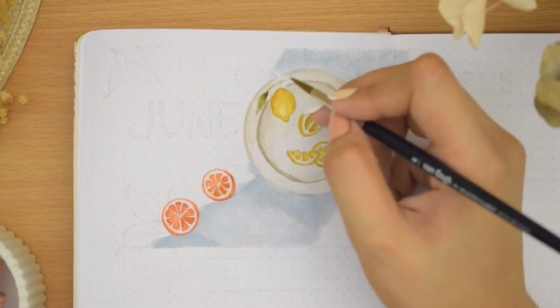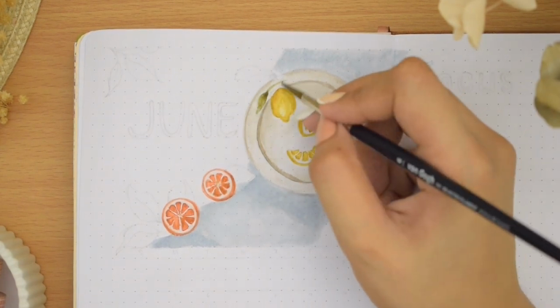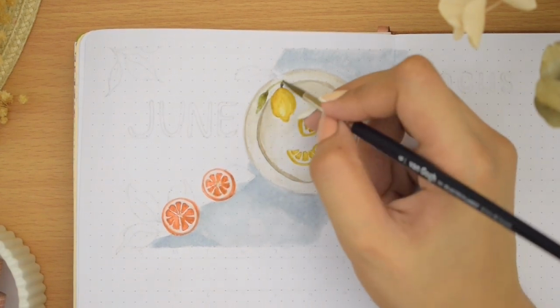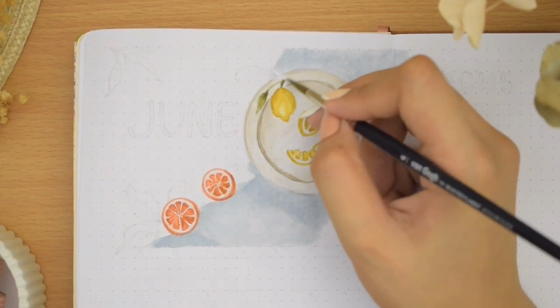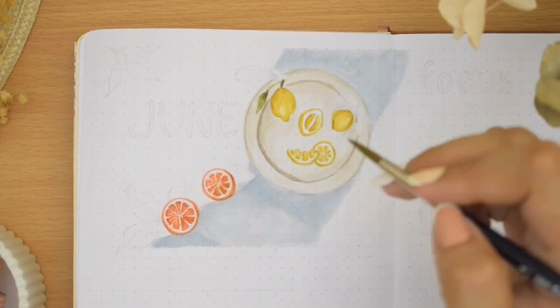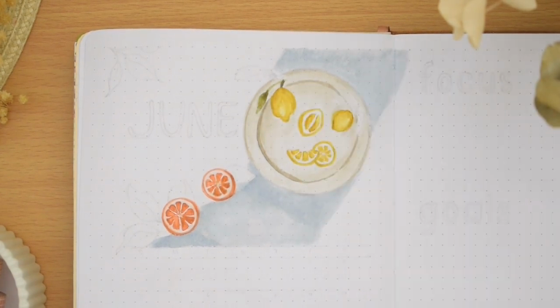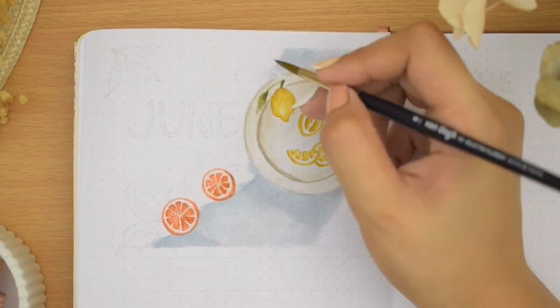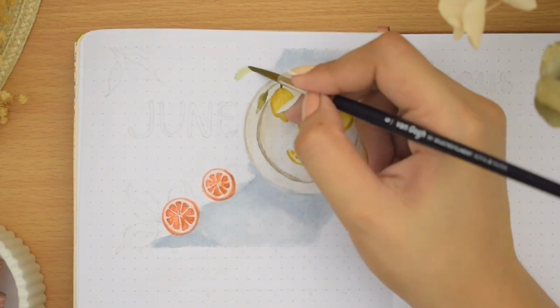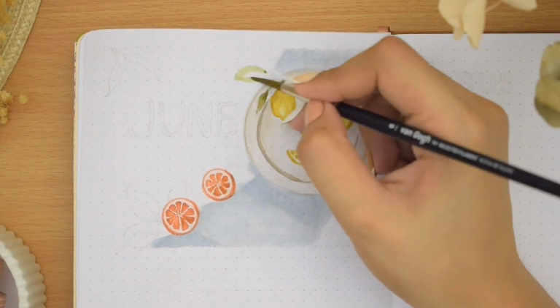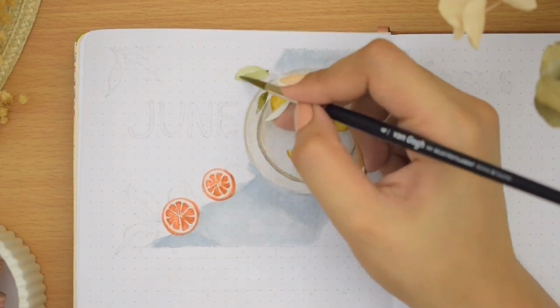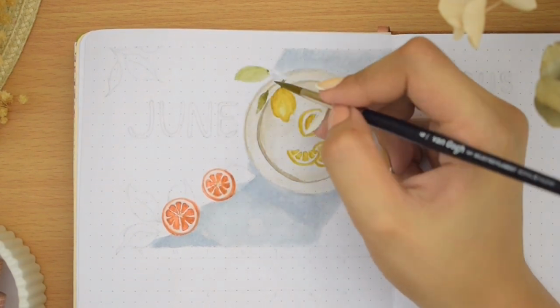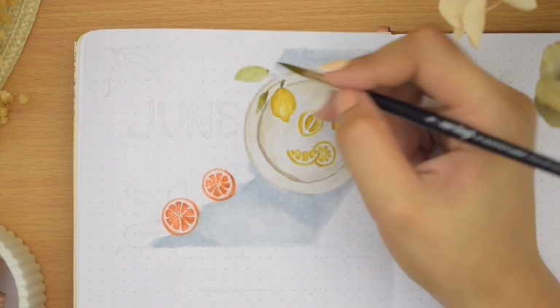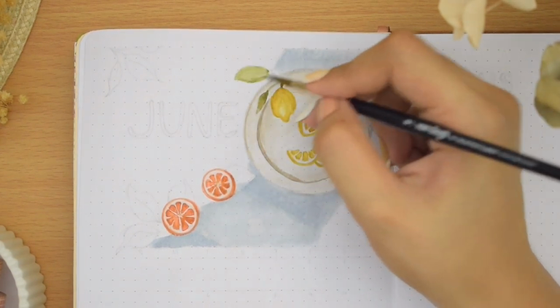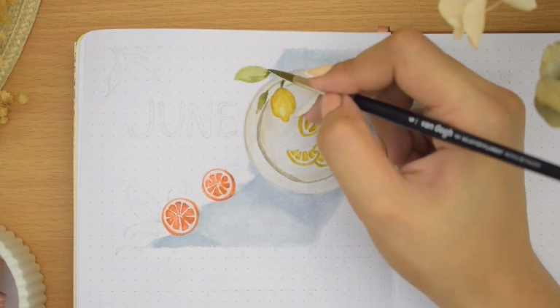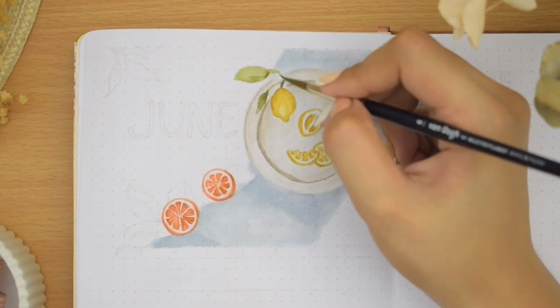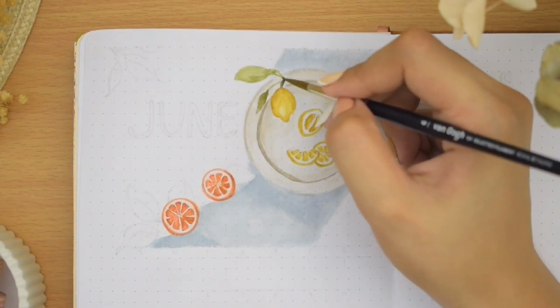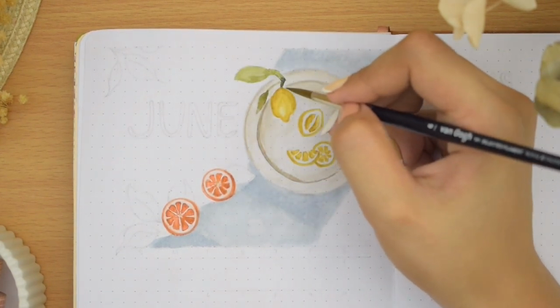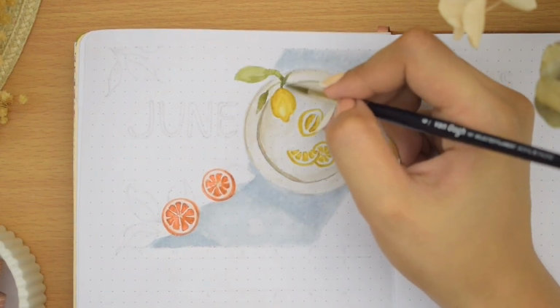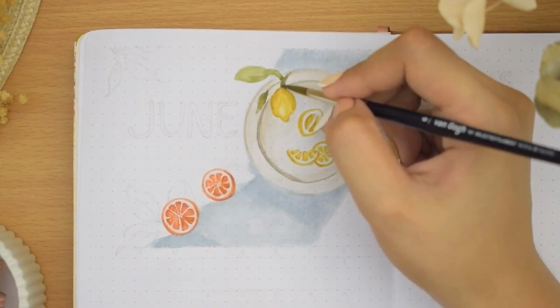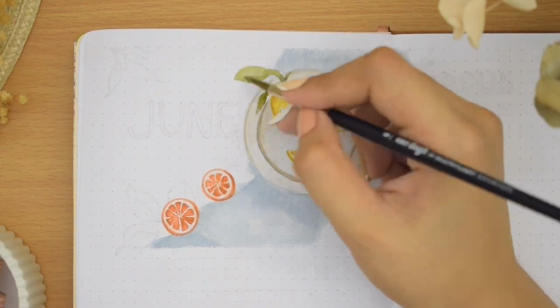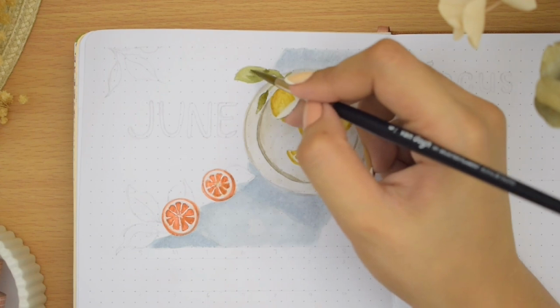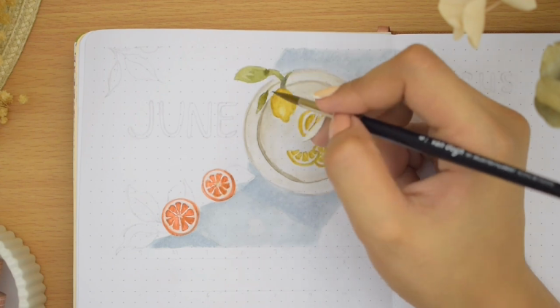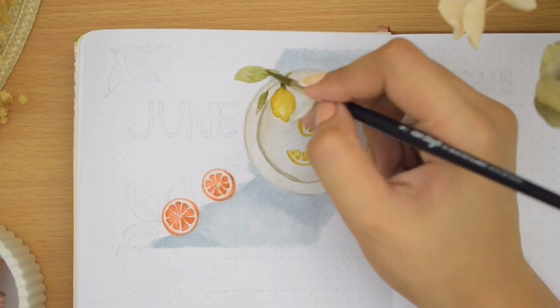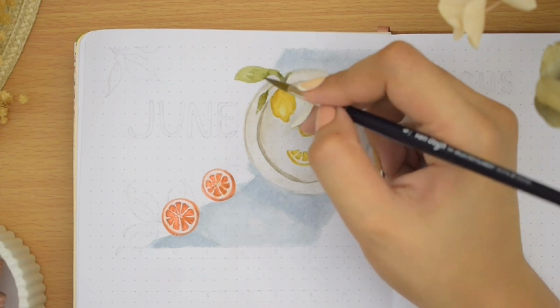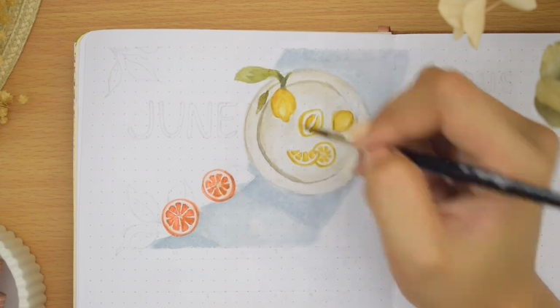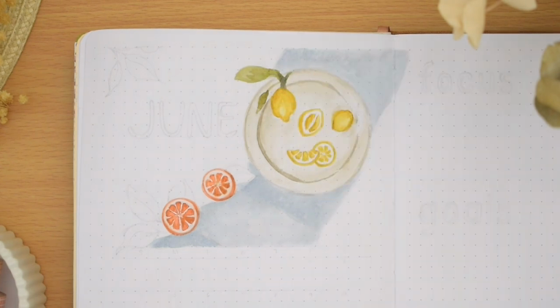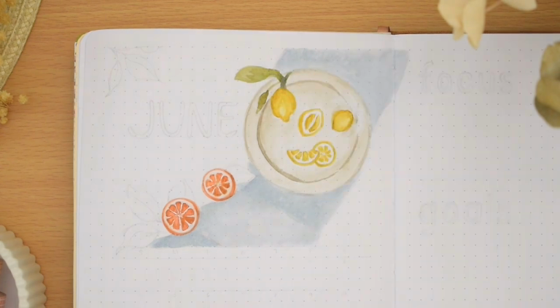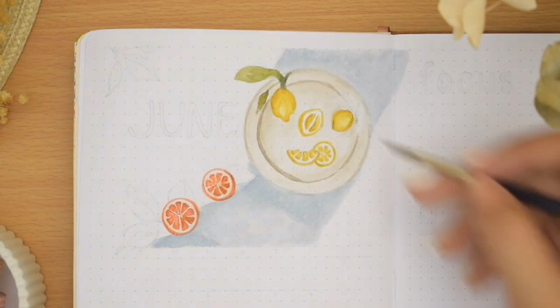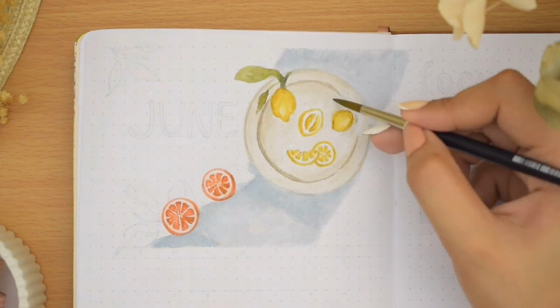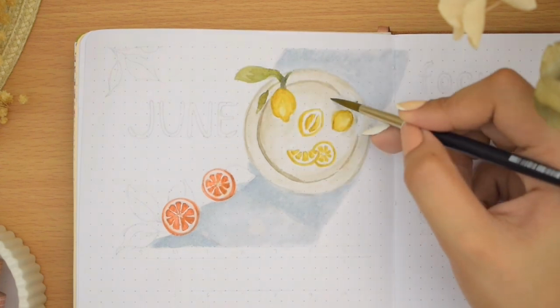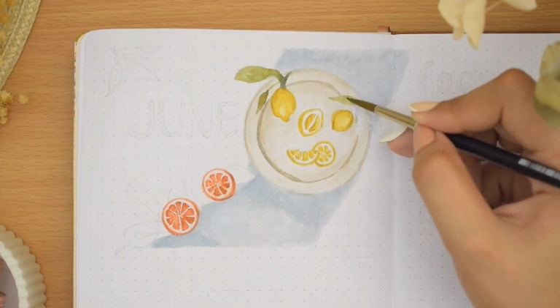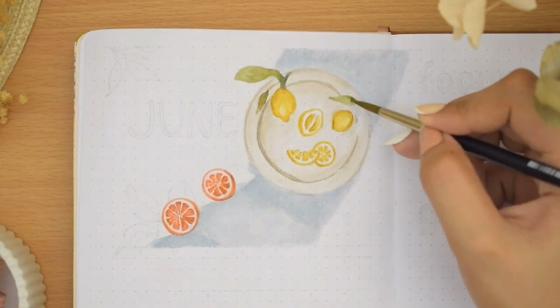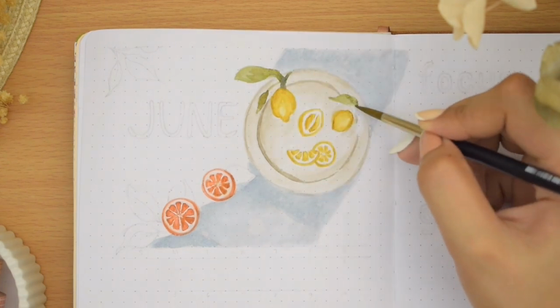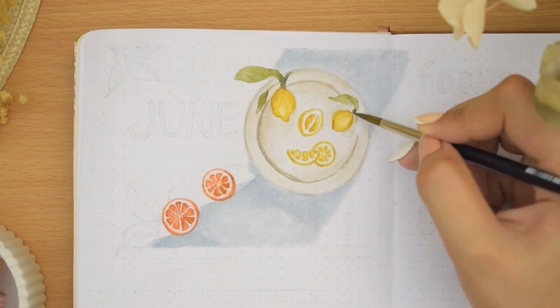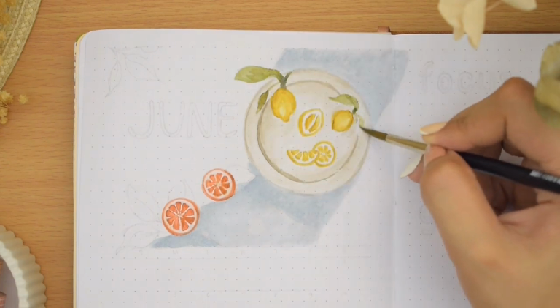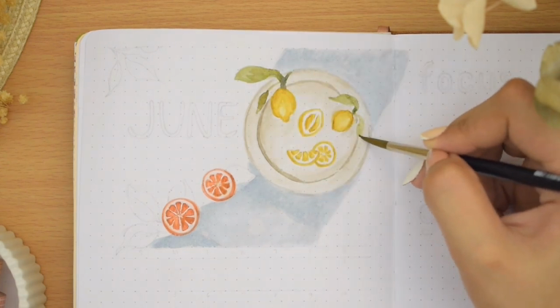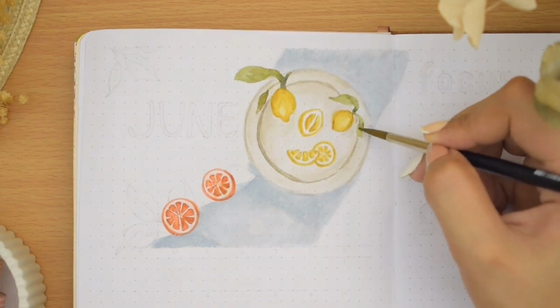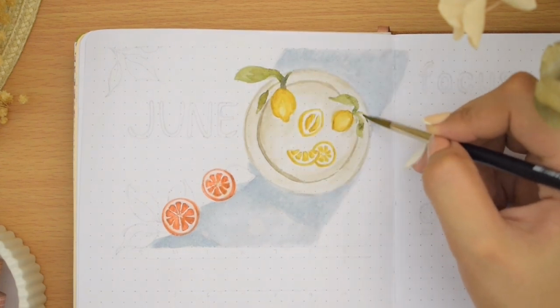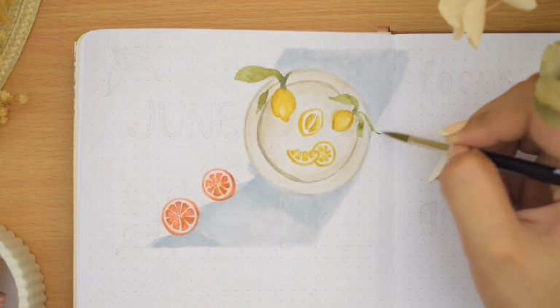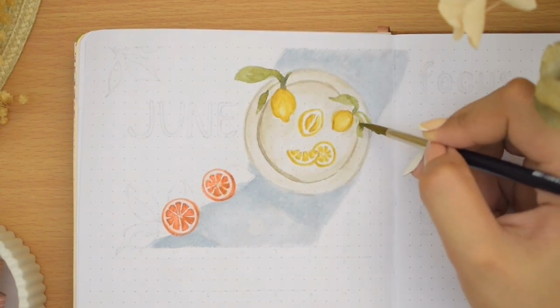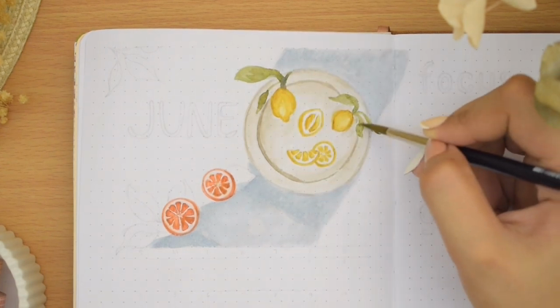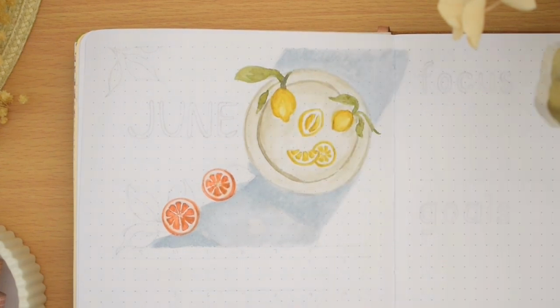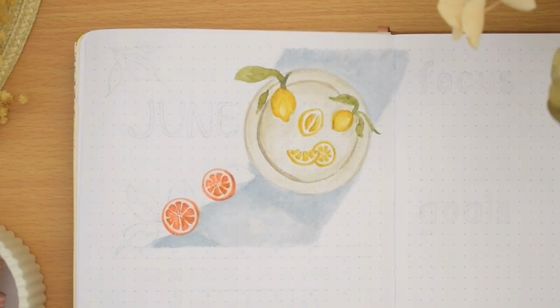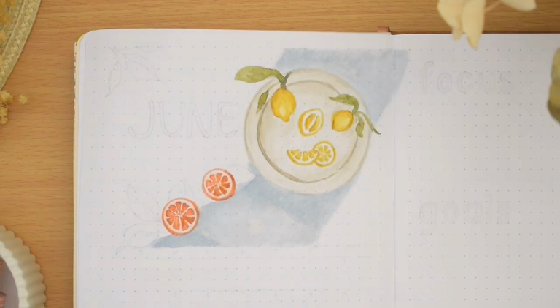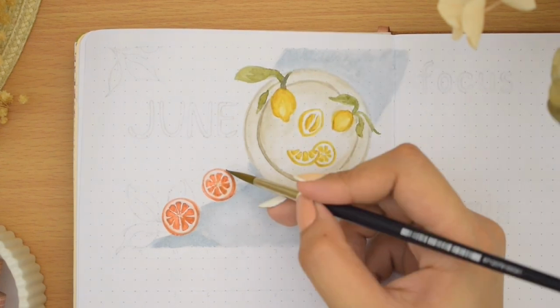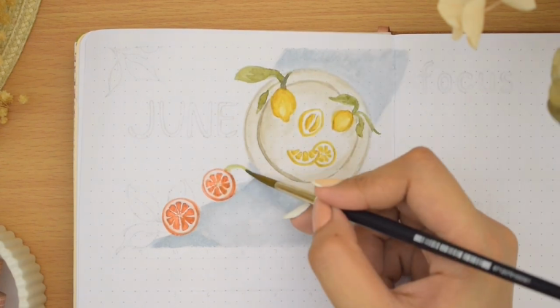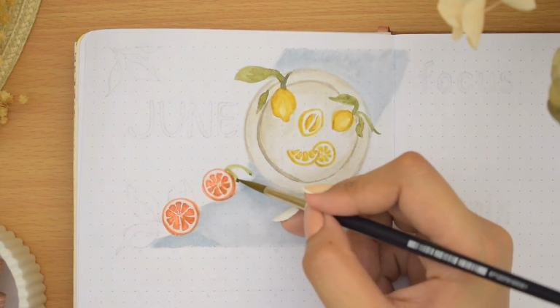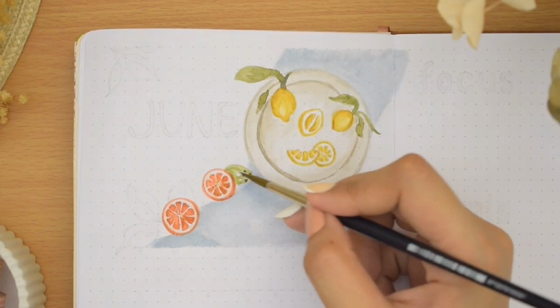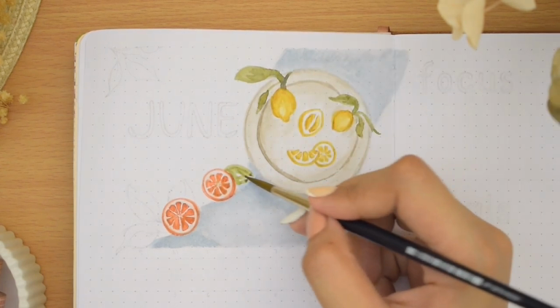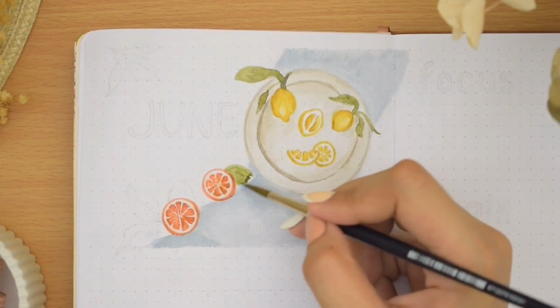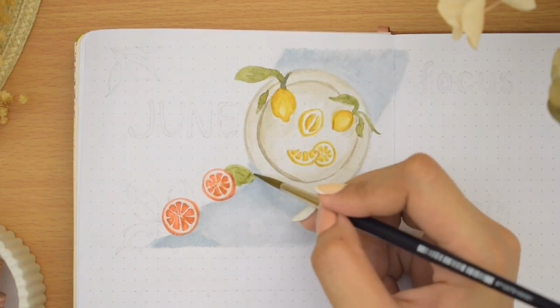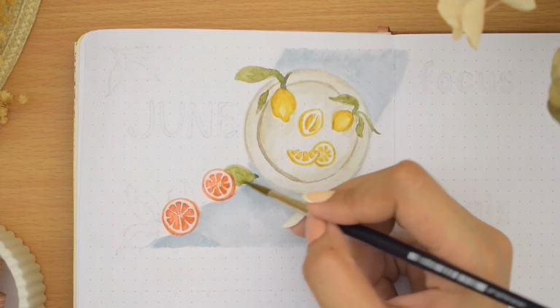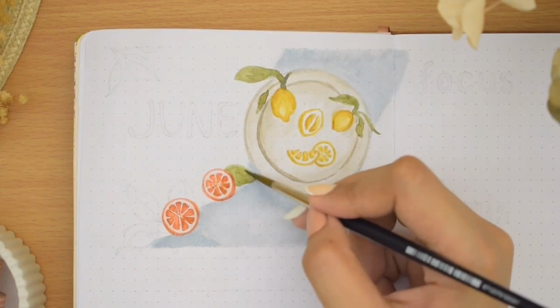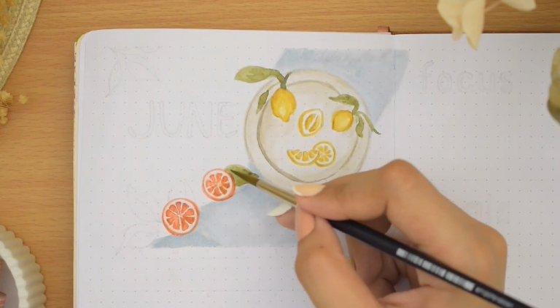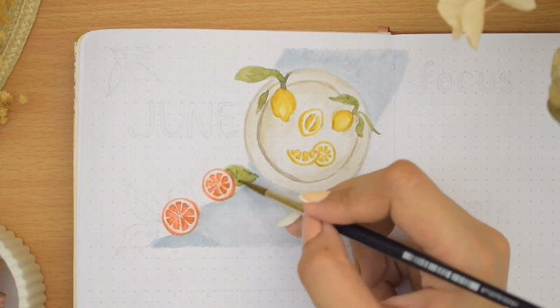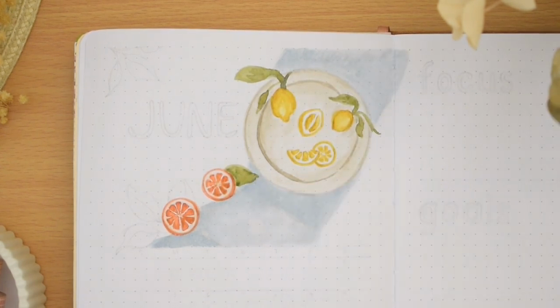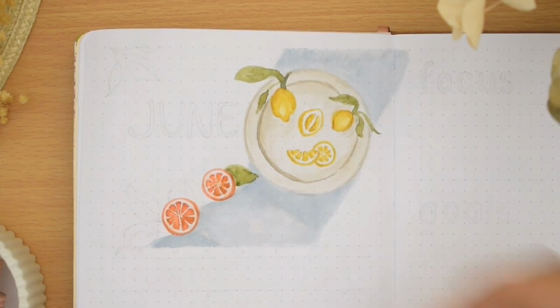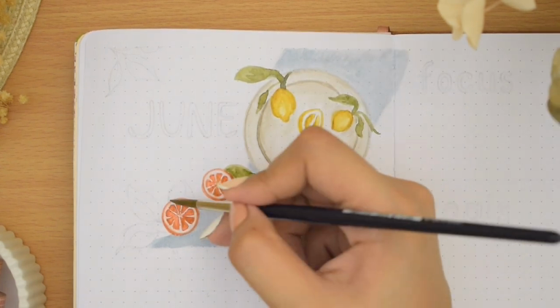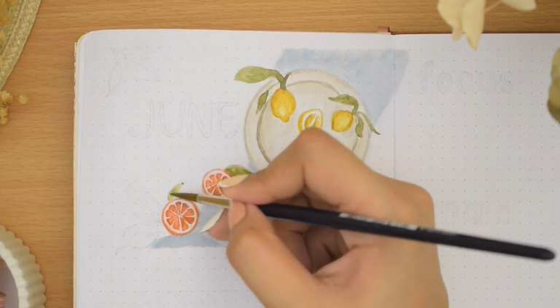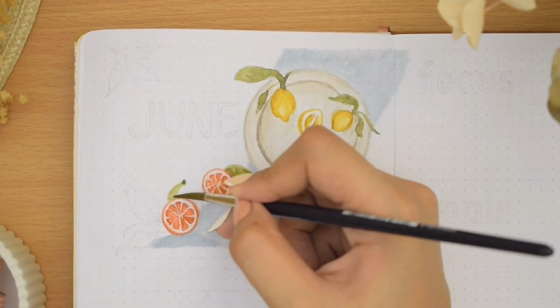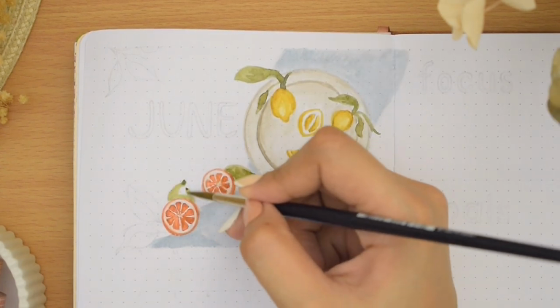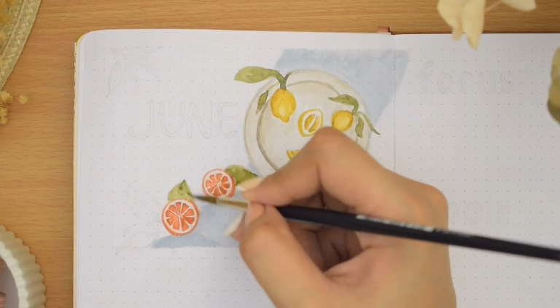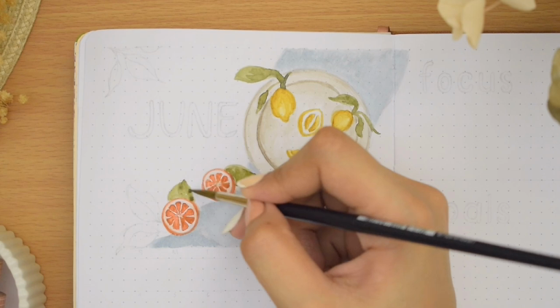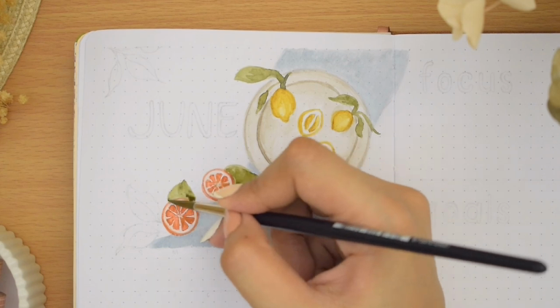Then we also have leaves here and there, and going back again to add the shadows and darker shades.